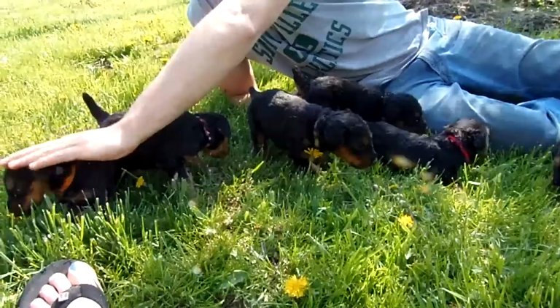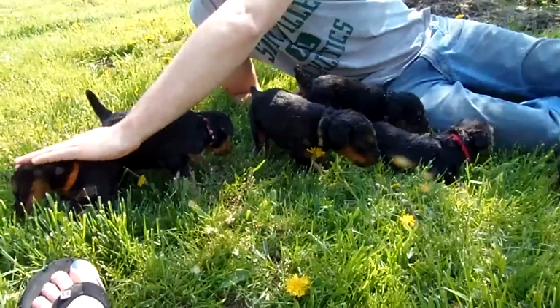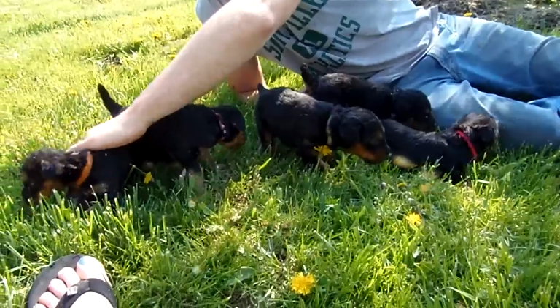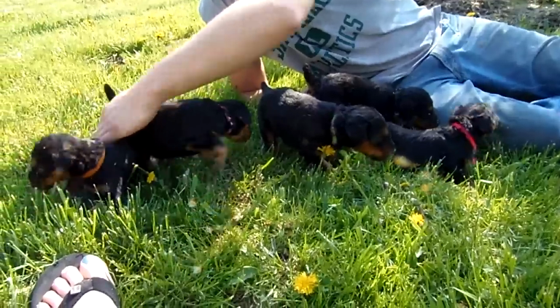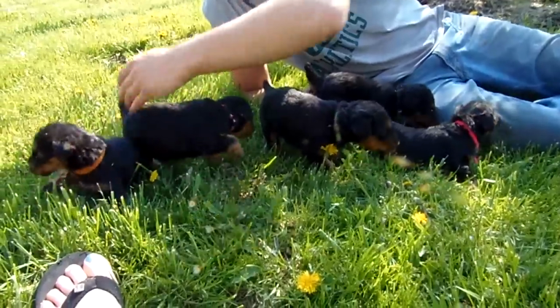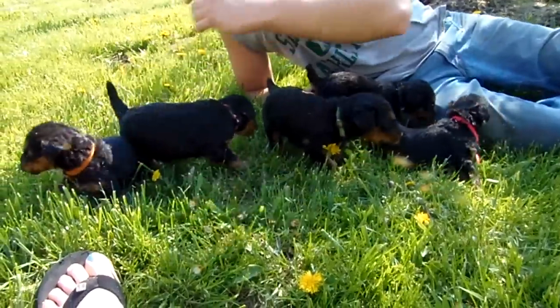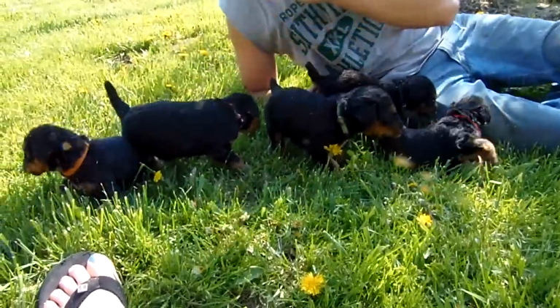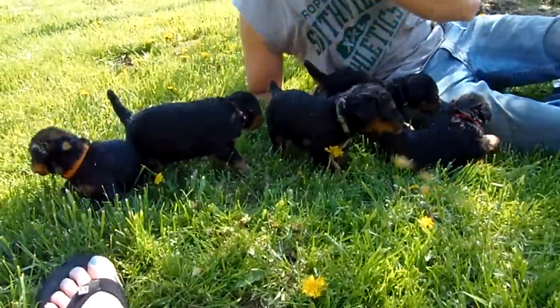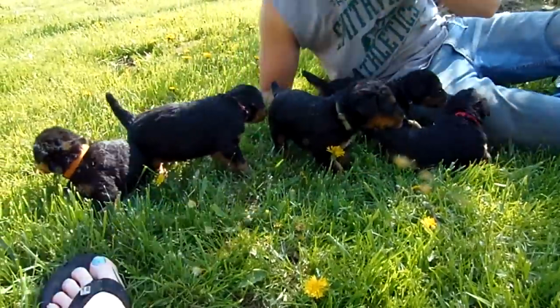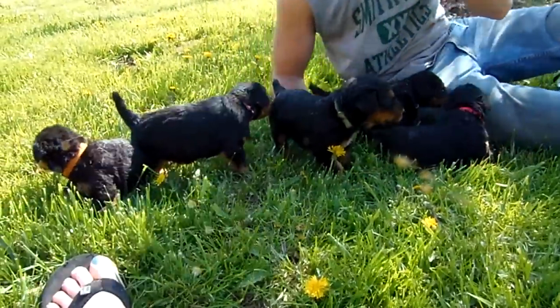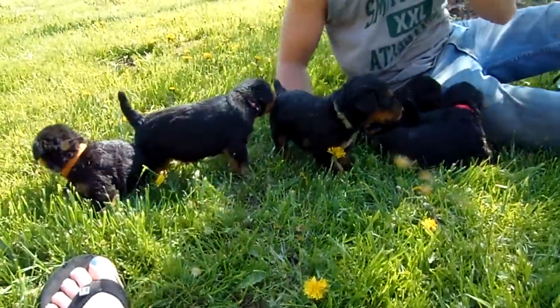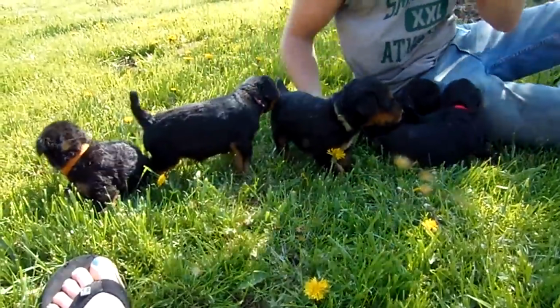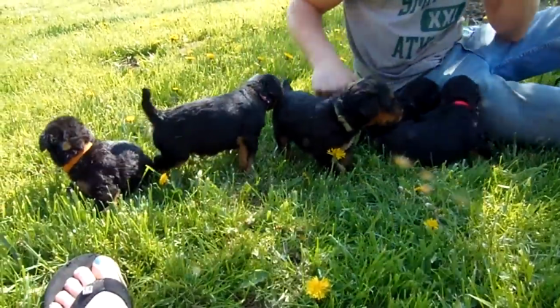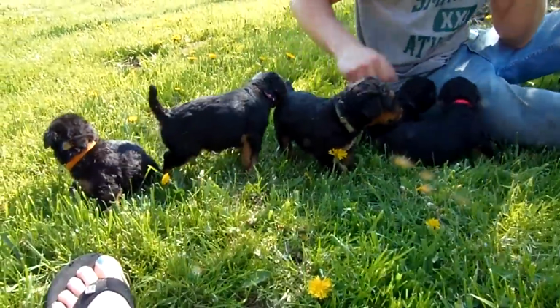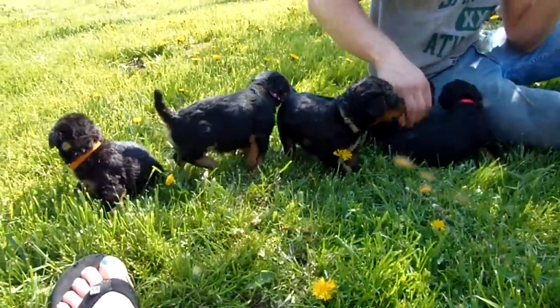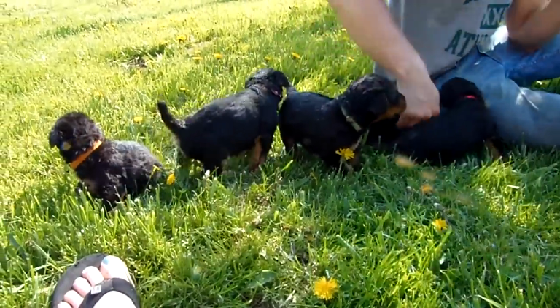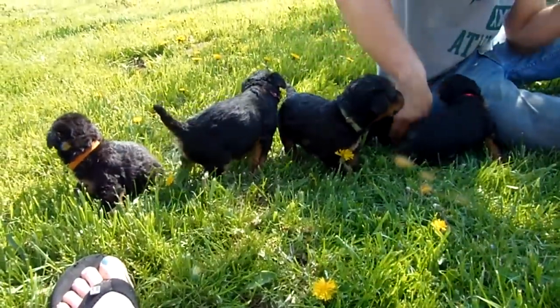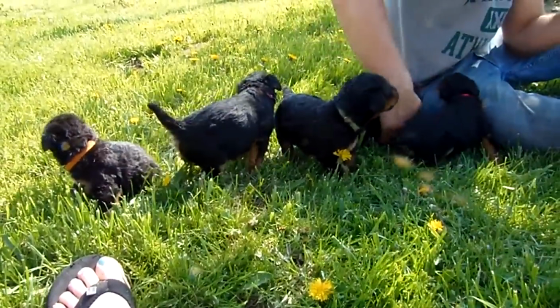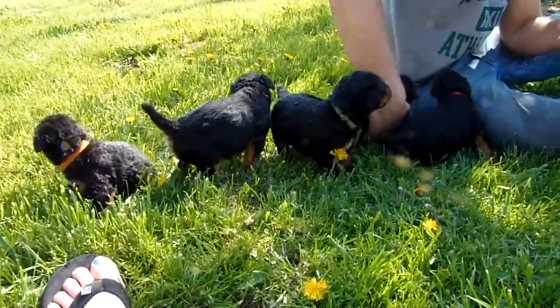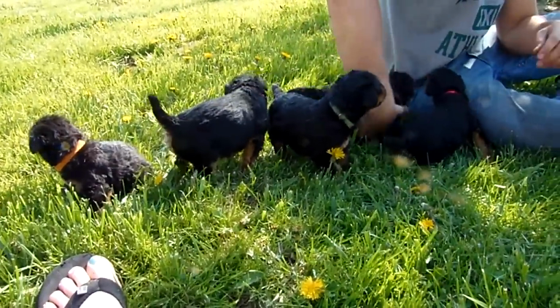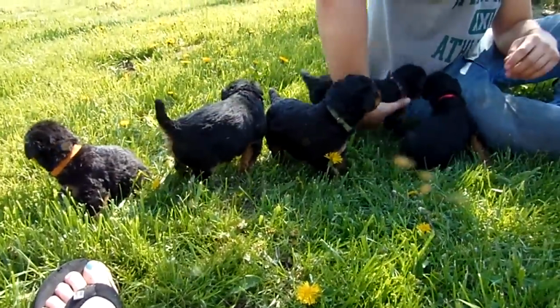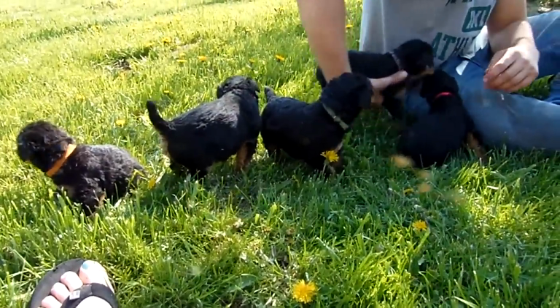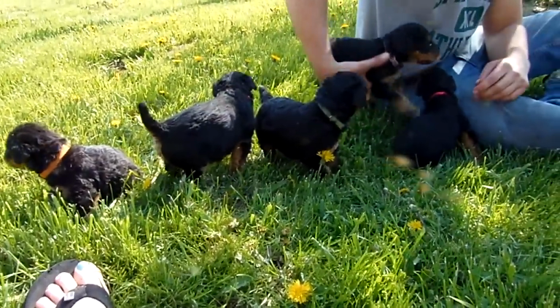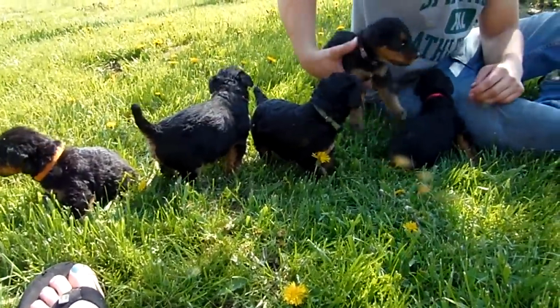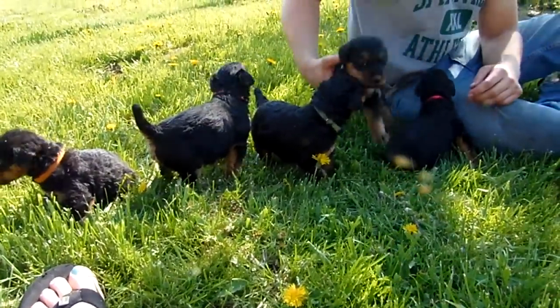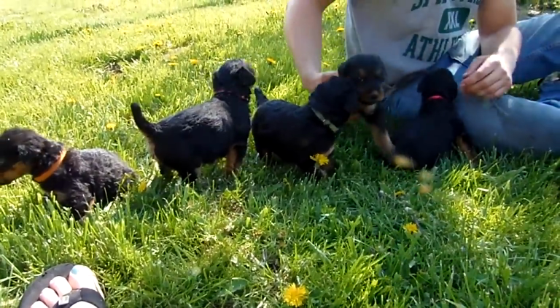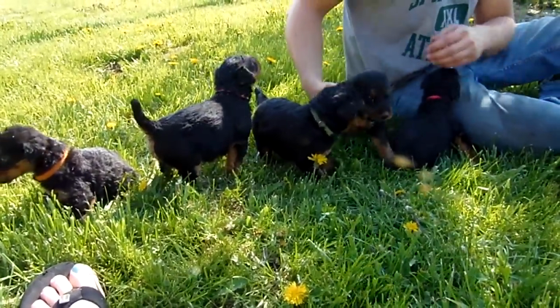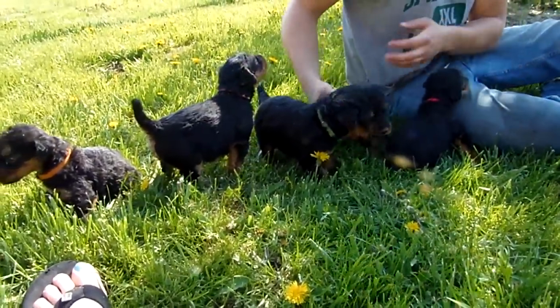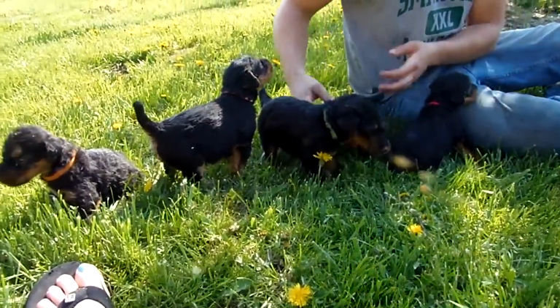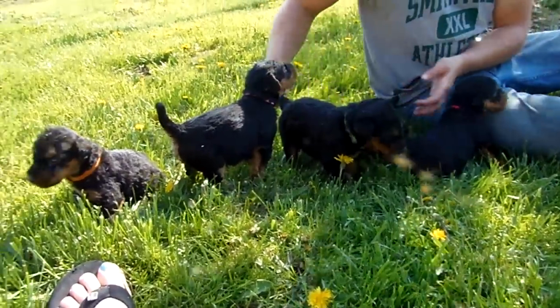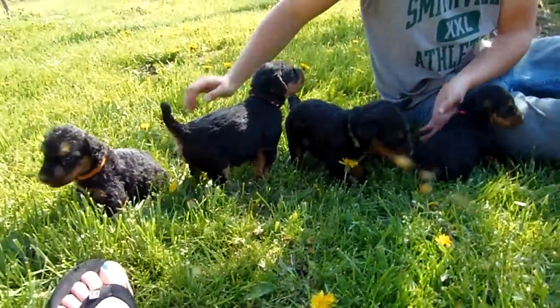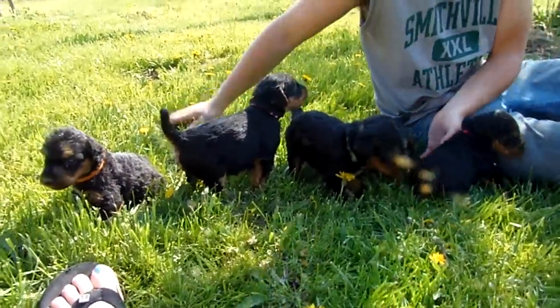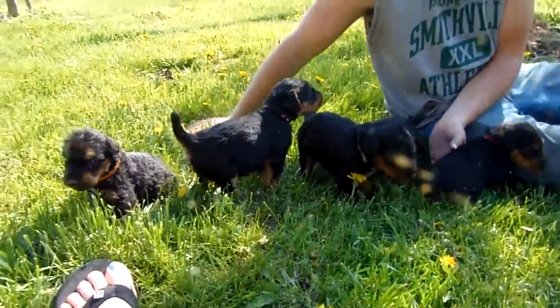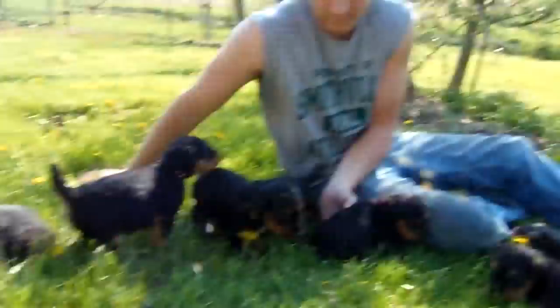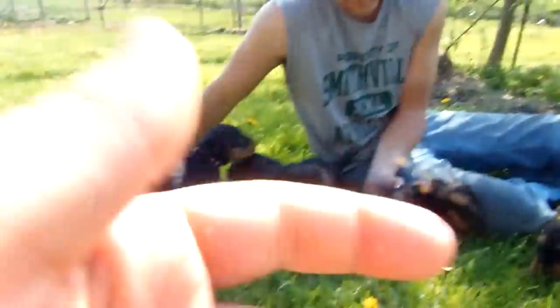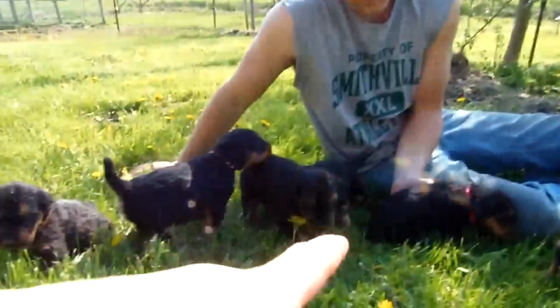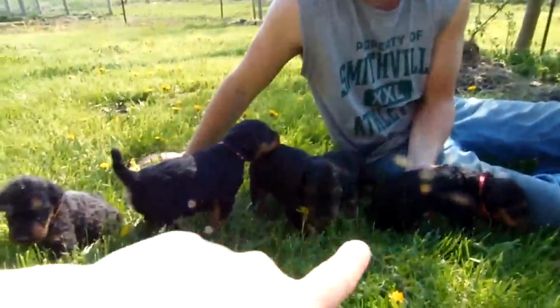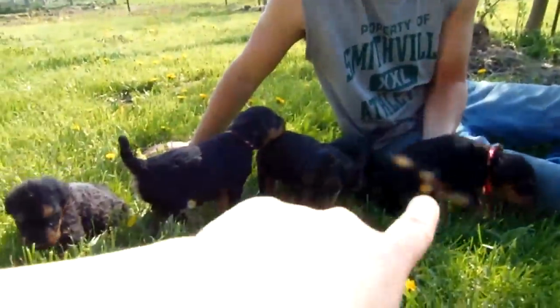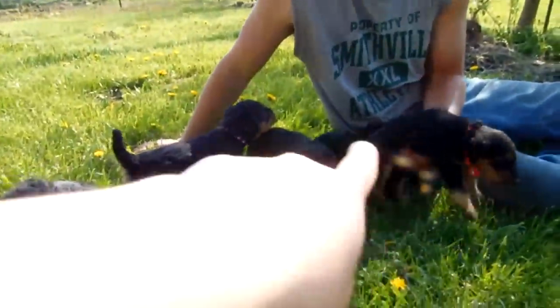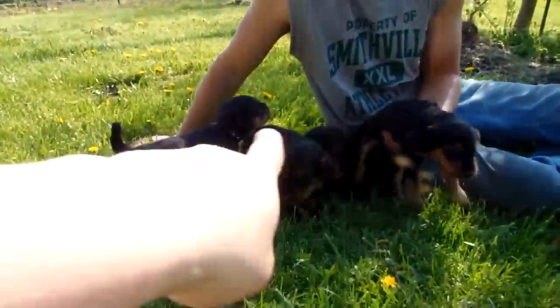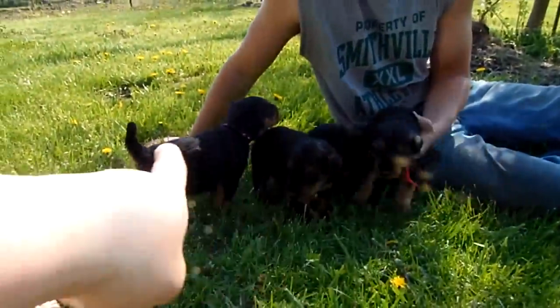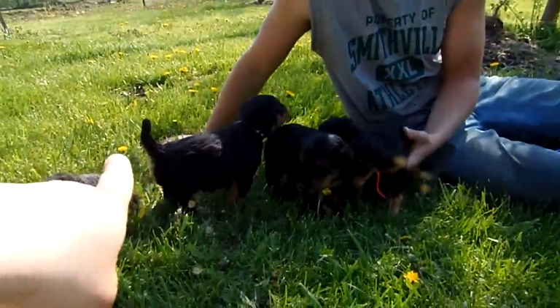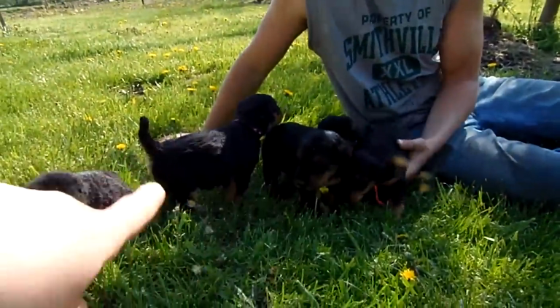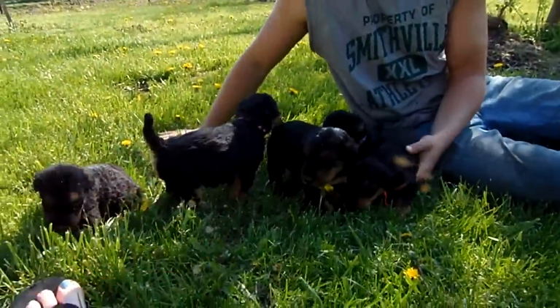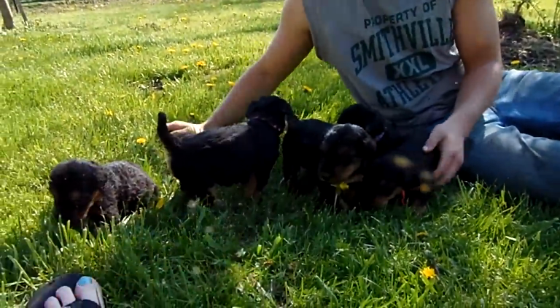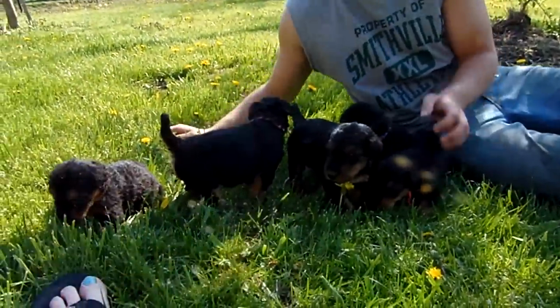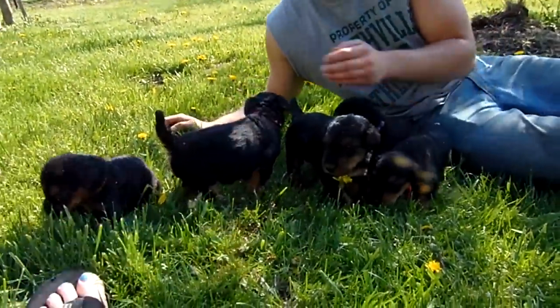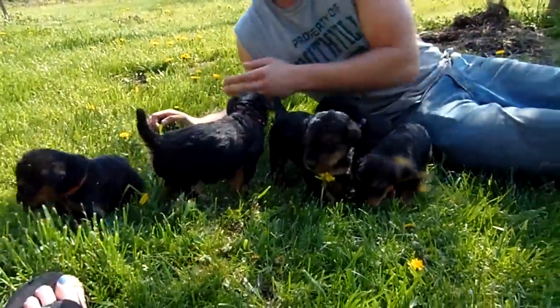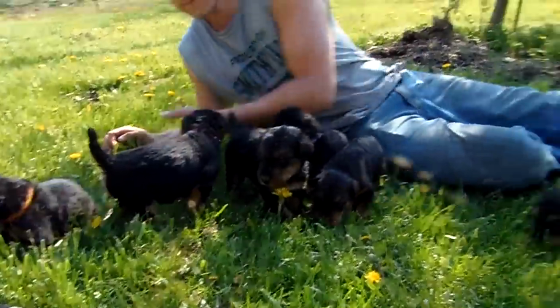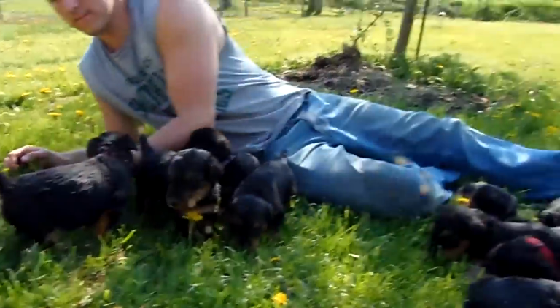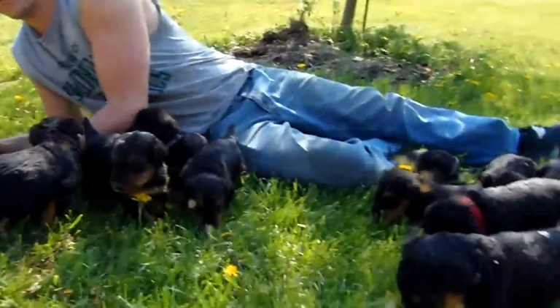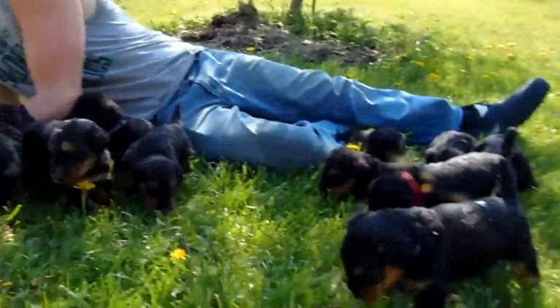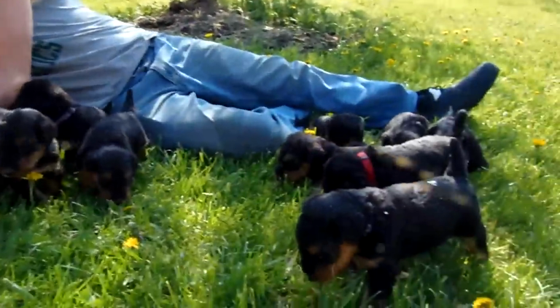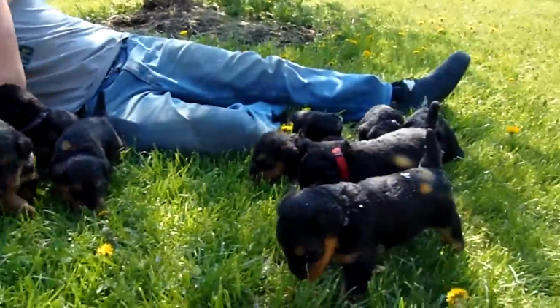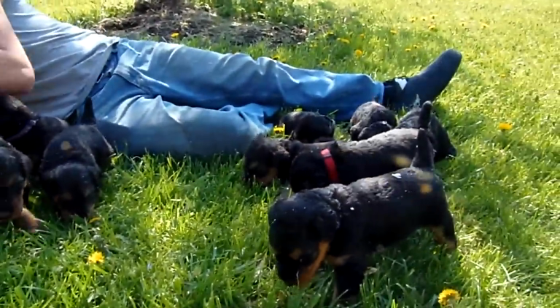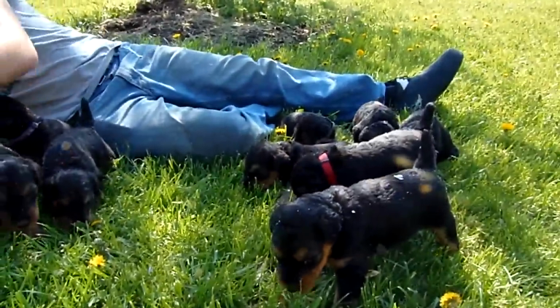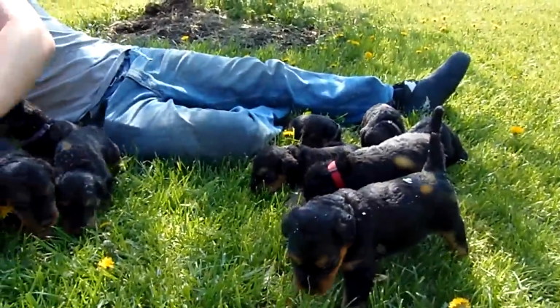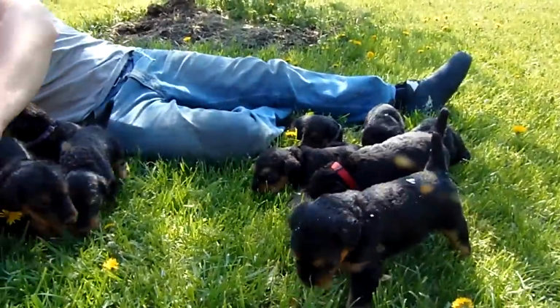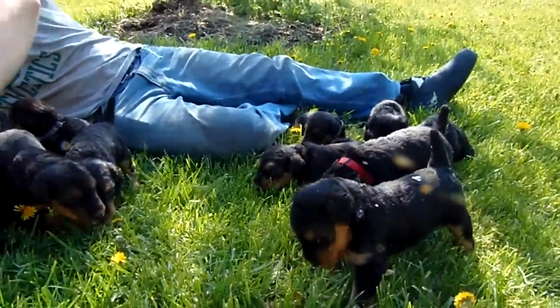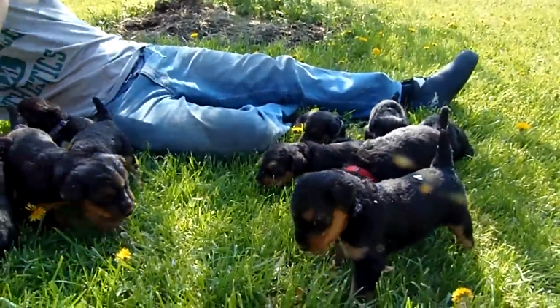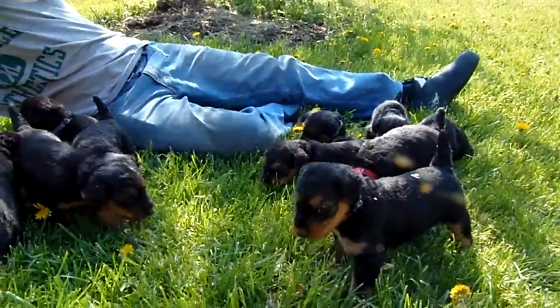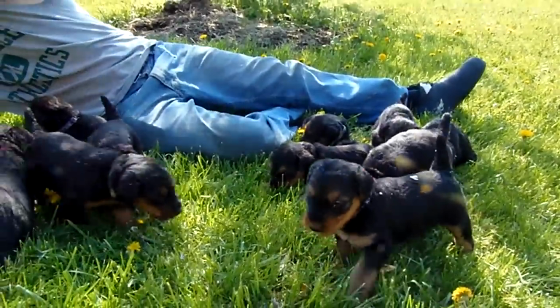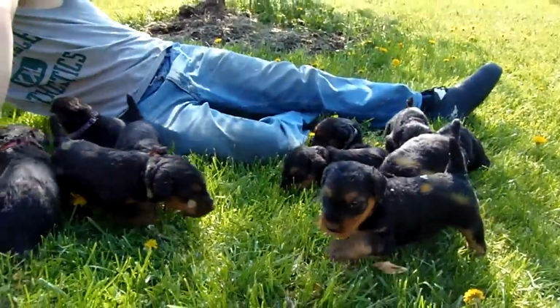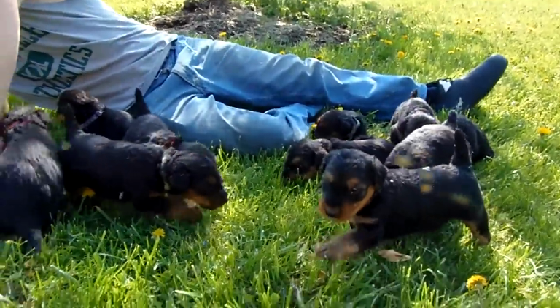These are Penny and Thor's puppies. They are four and a half weeks. These are the five females, and these are the six males.